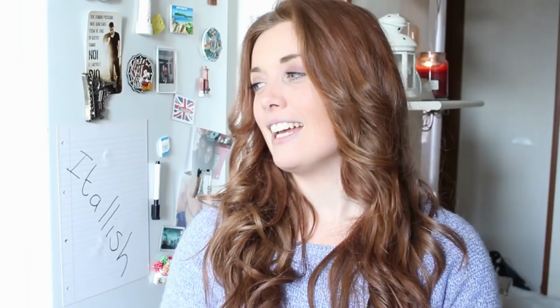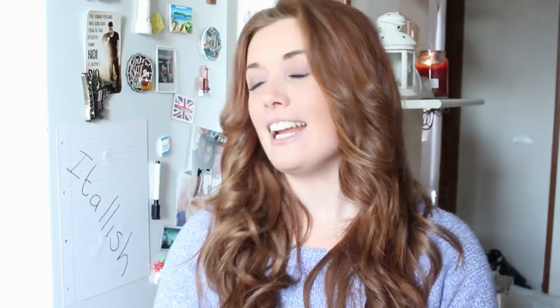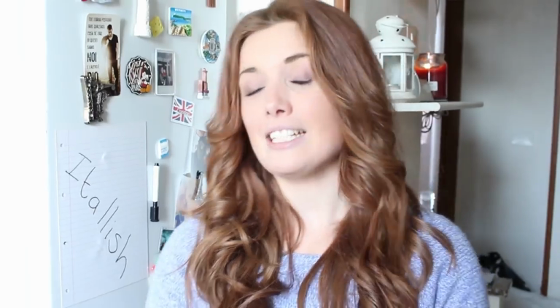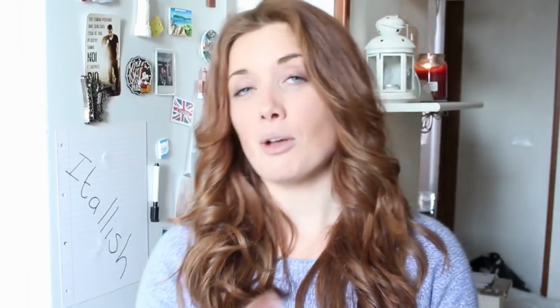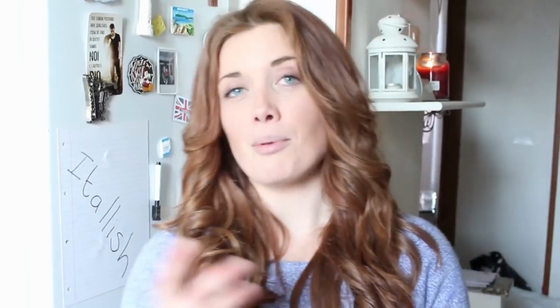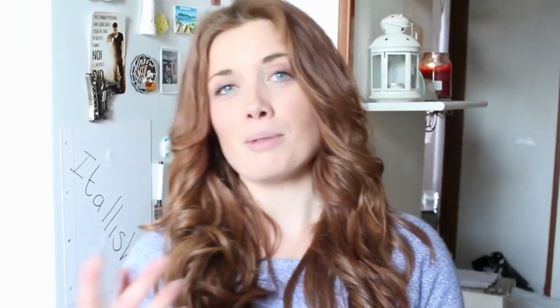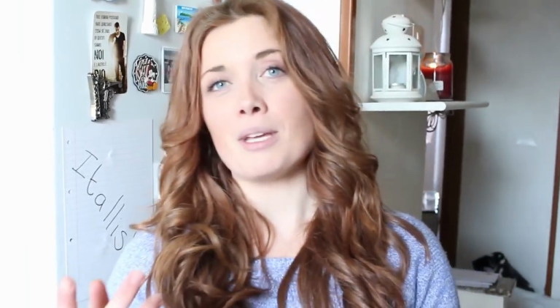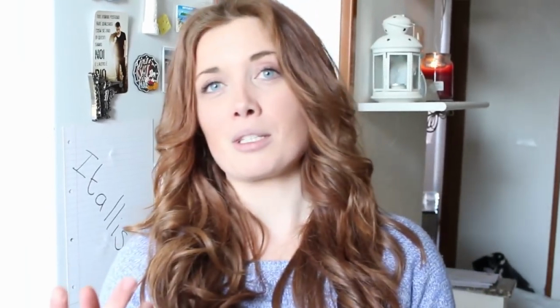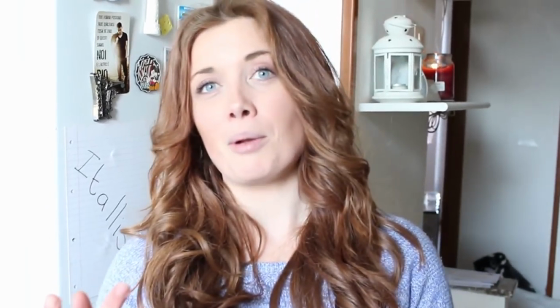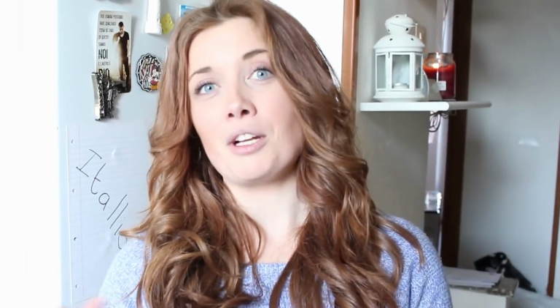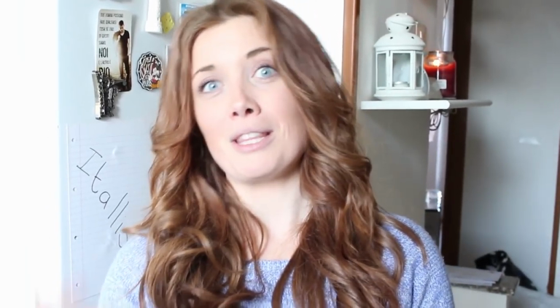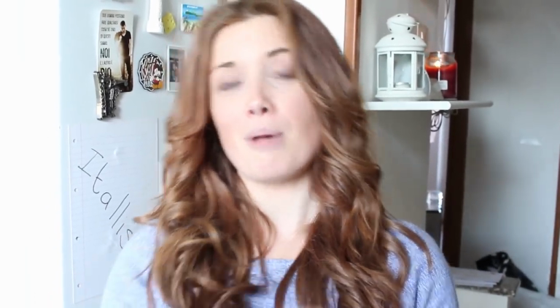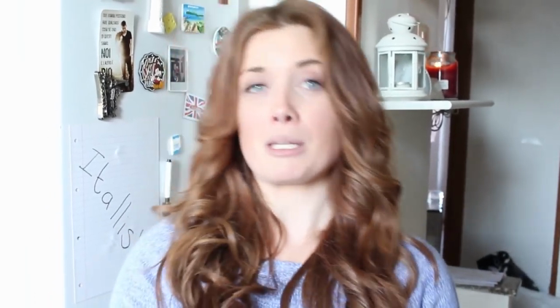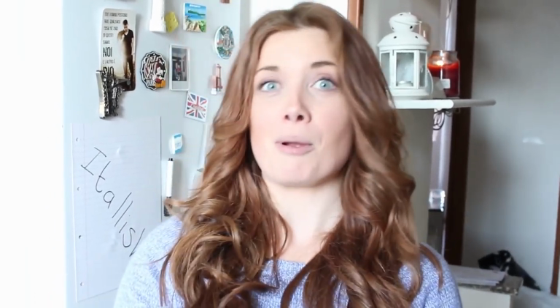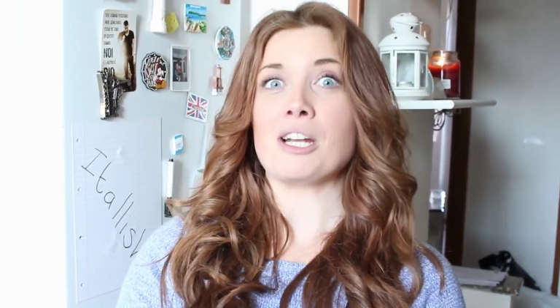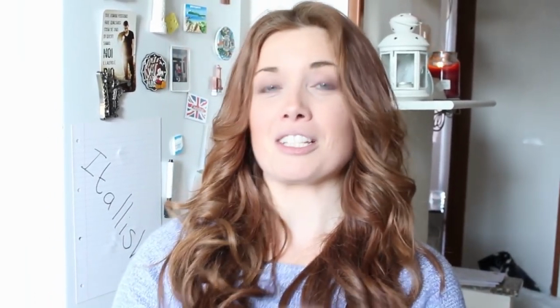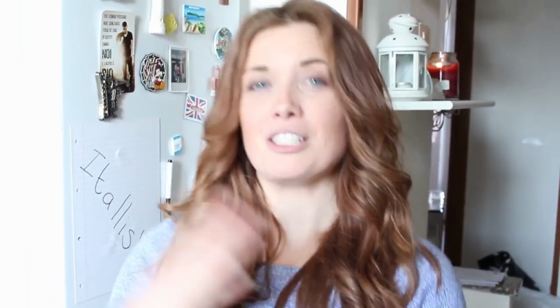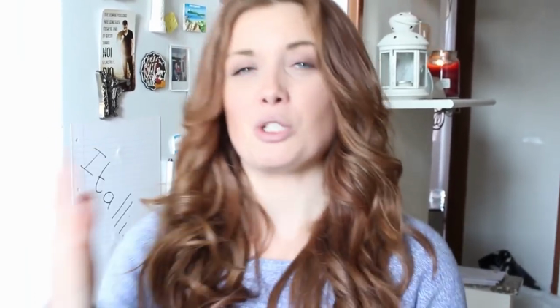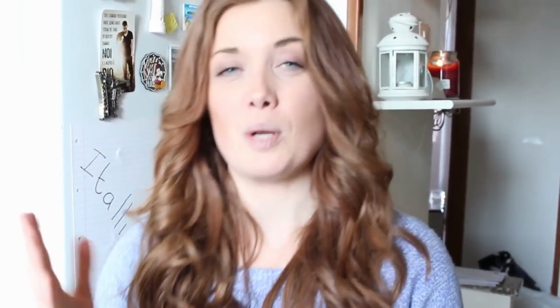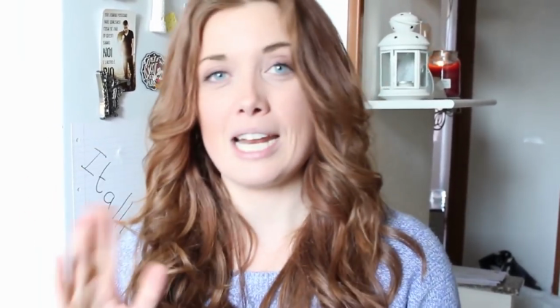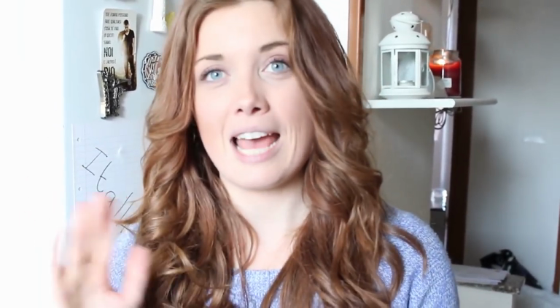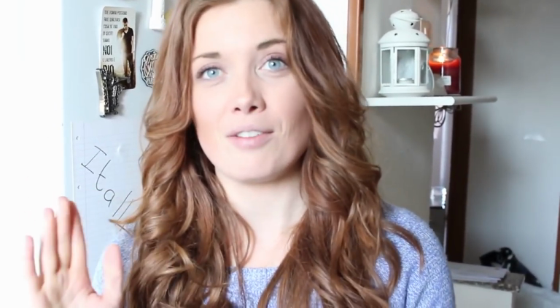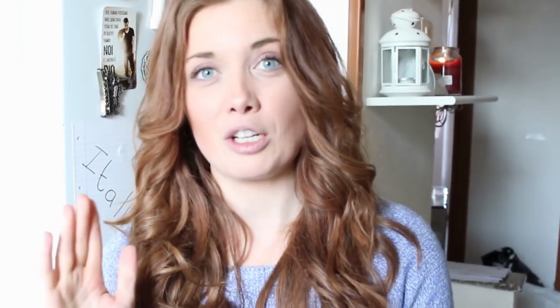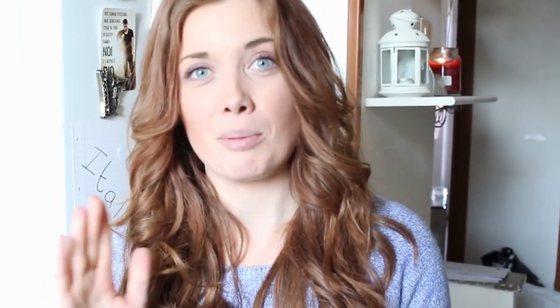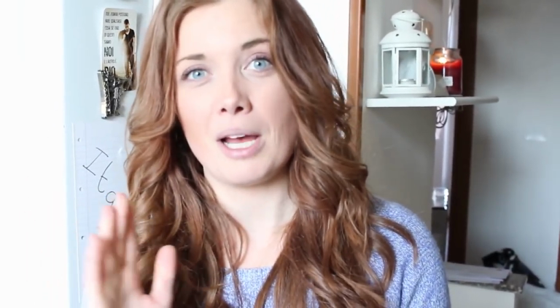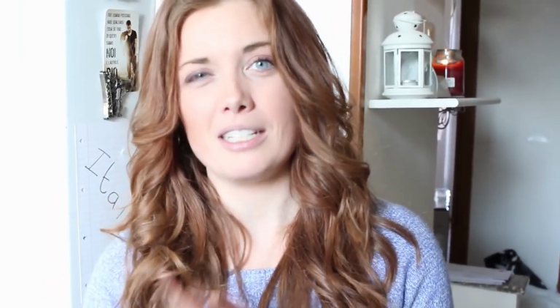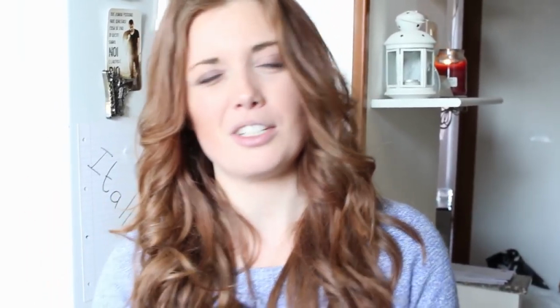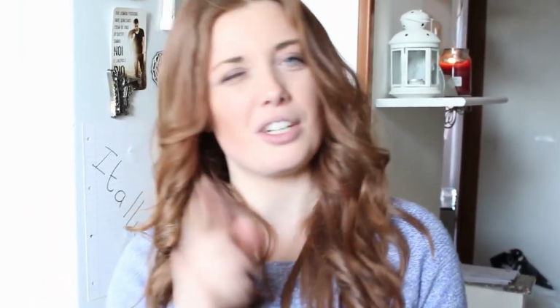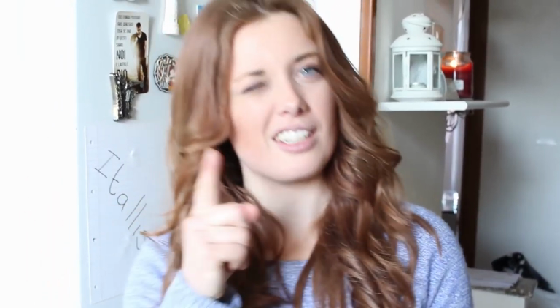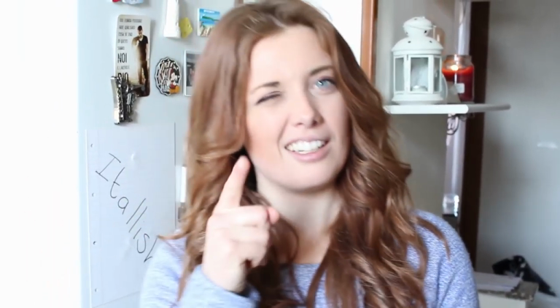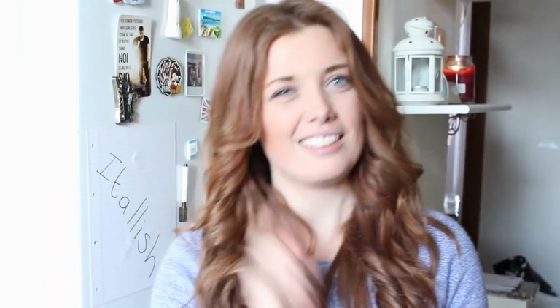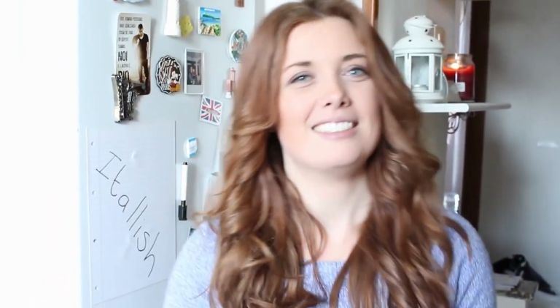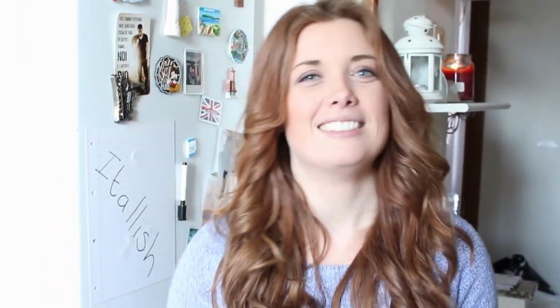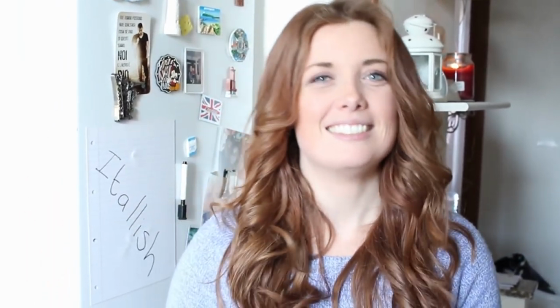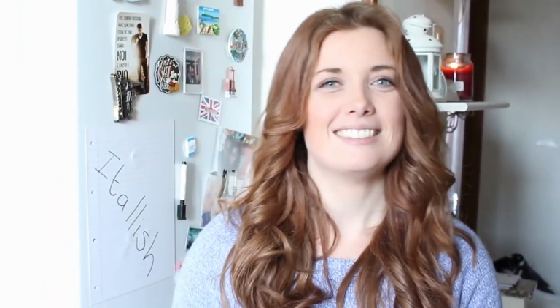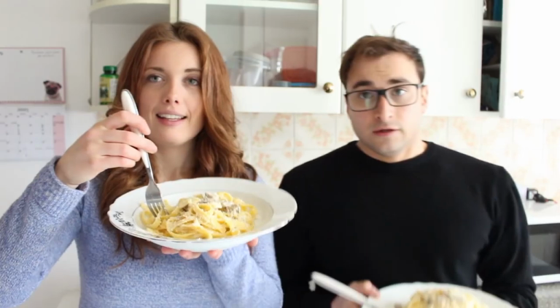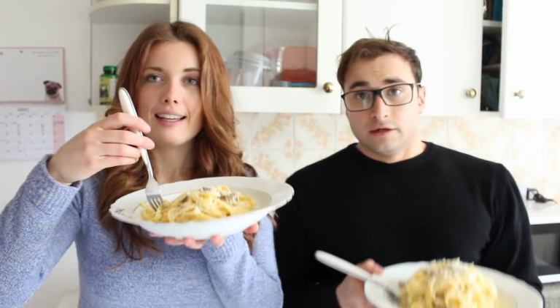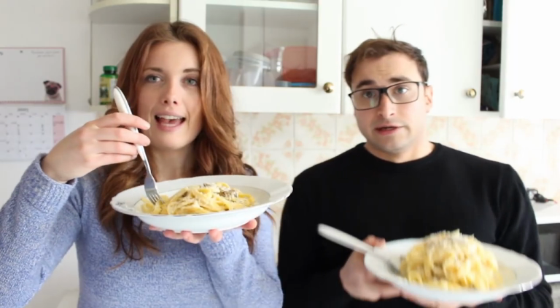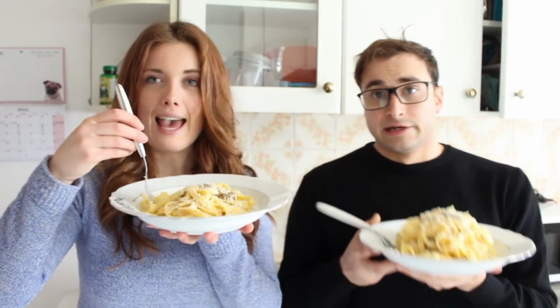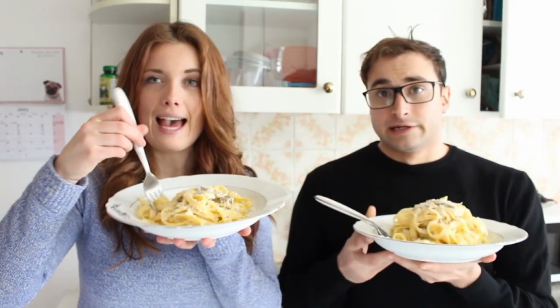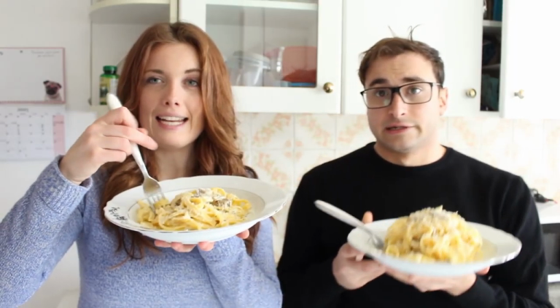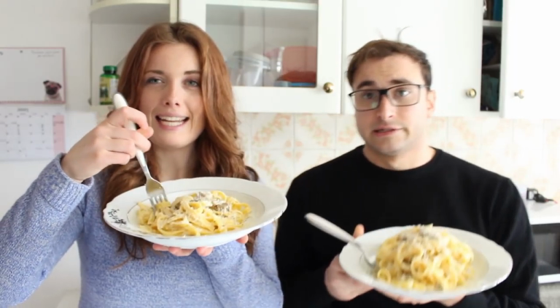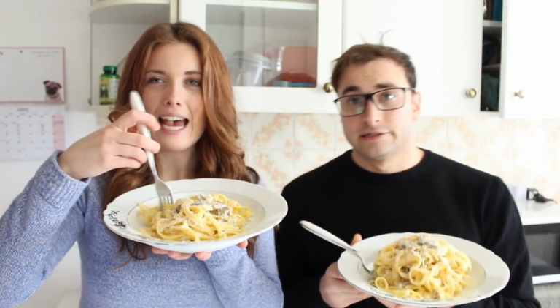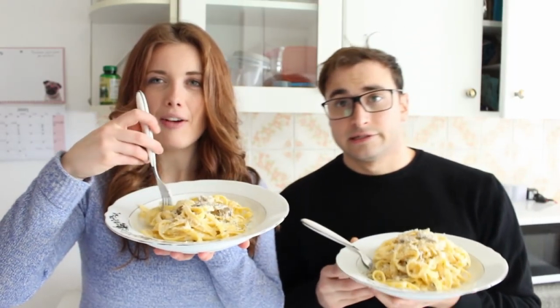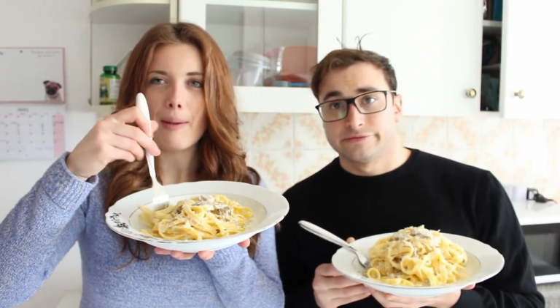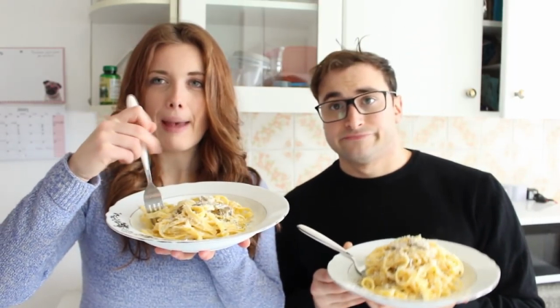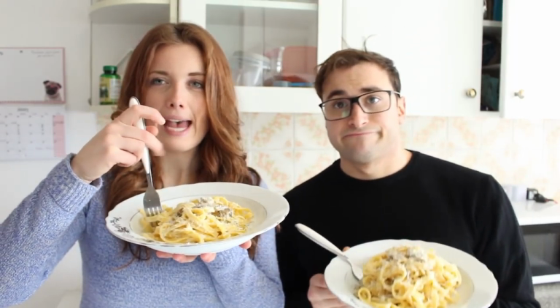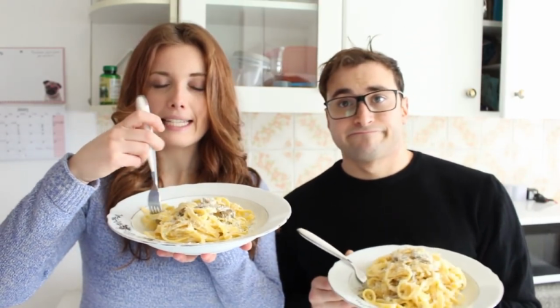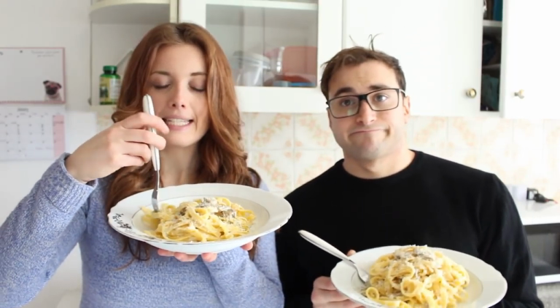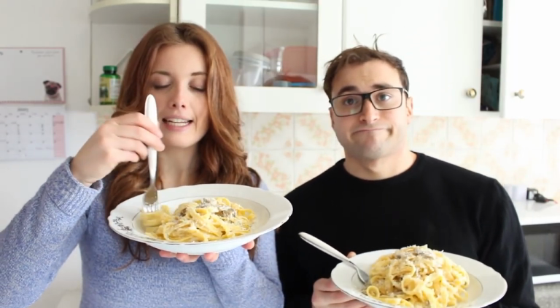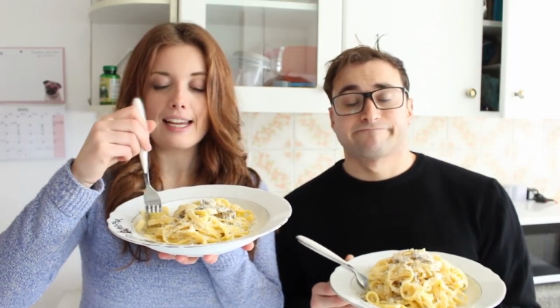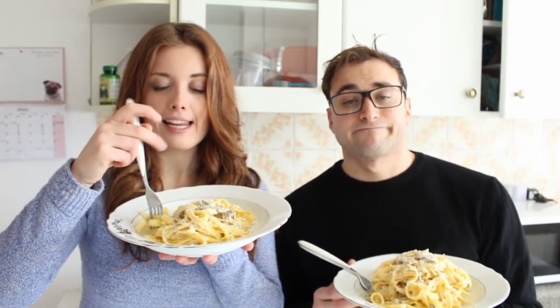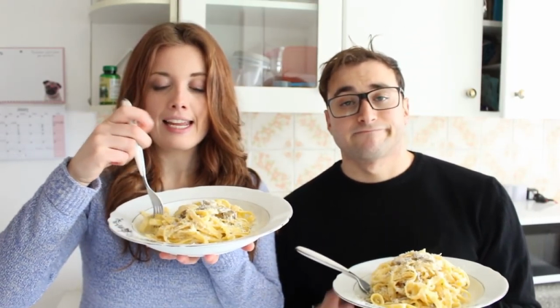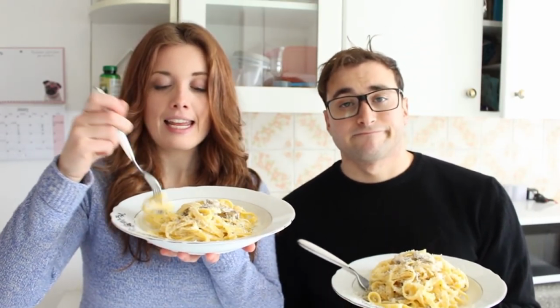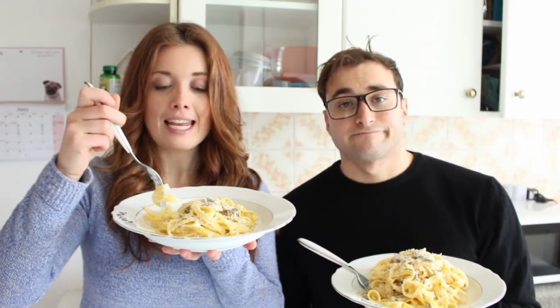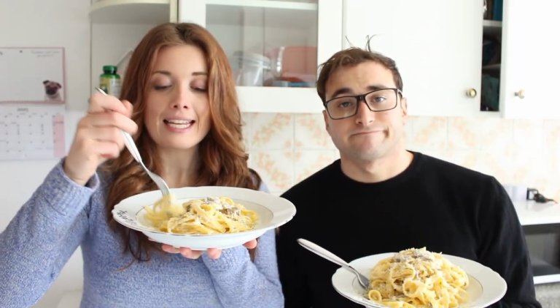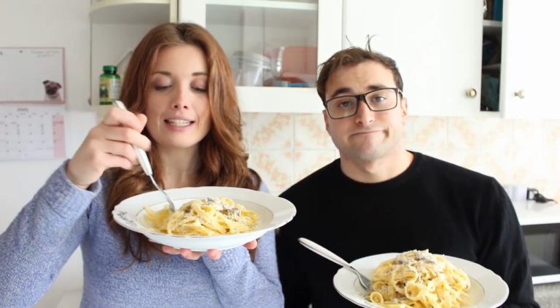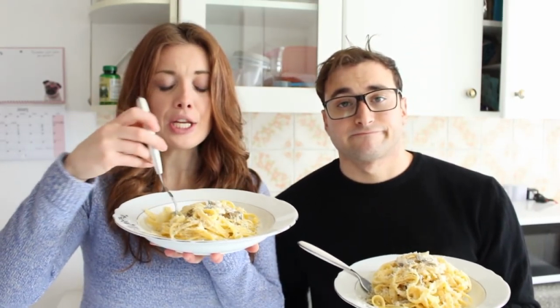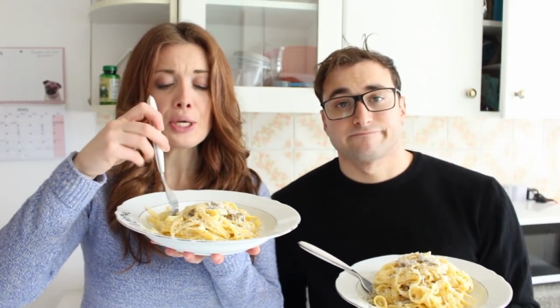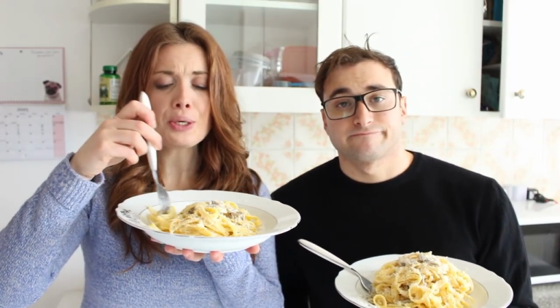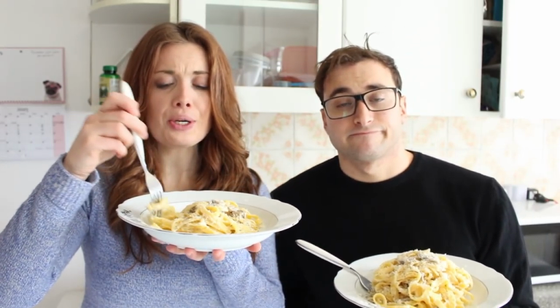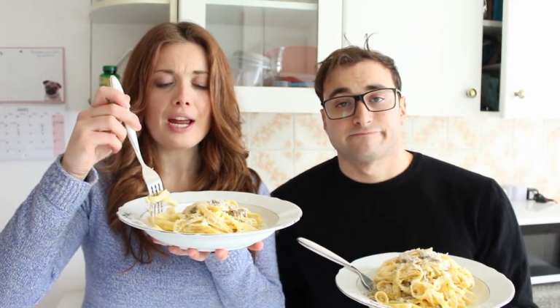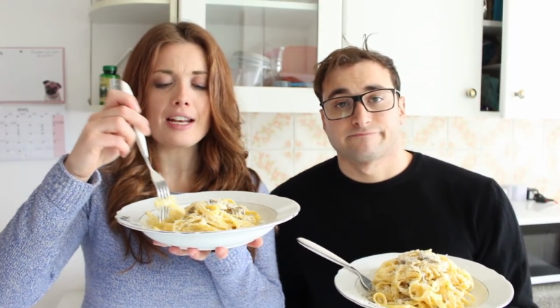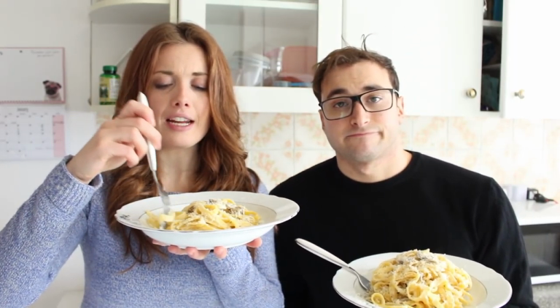Until I've got the mascarpone in — the mascarpone is going to join in and have a good party too. And our pasta is ready.